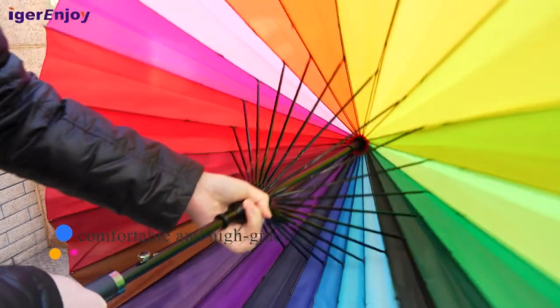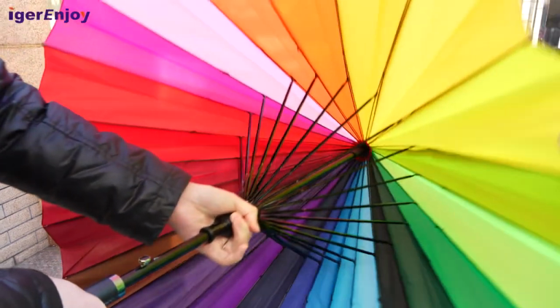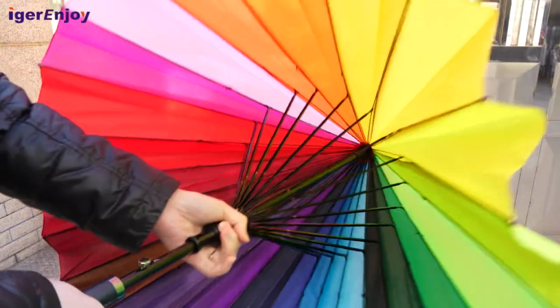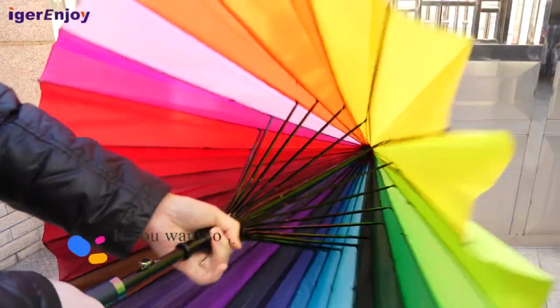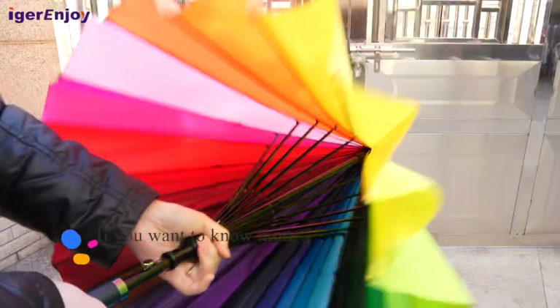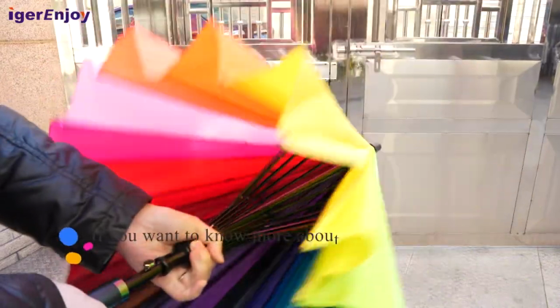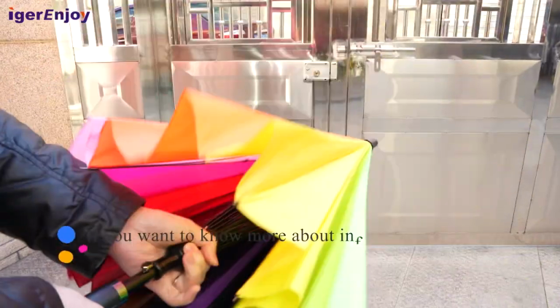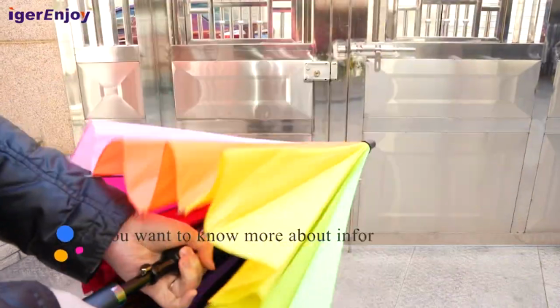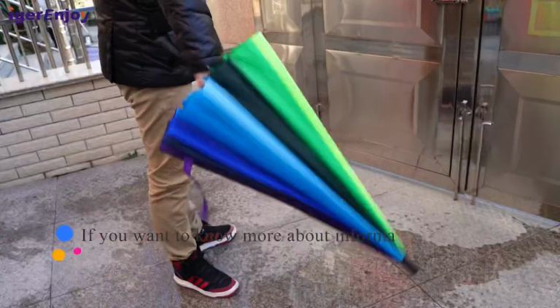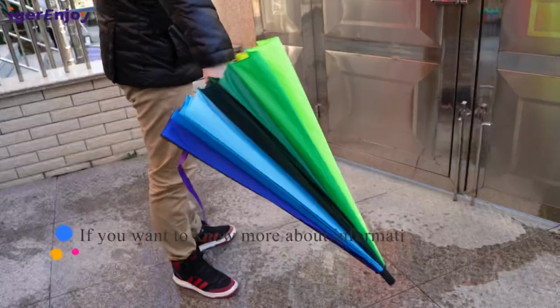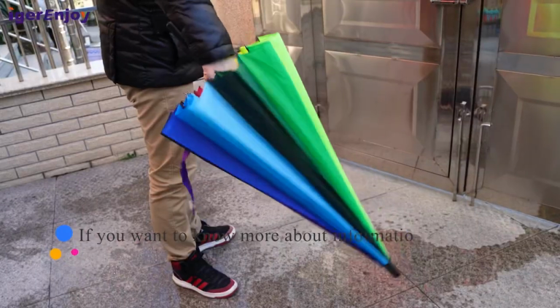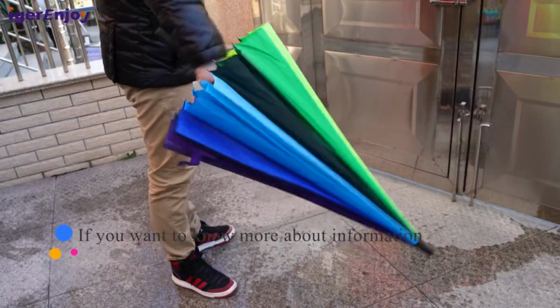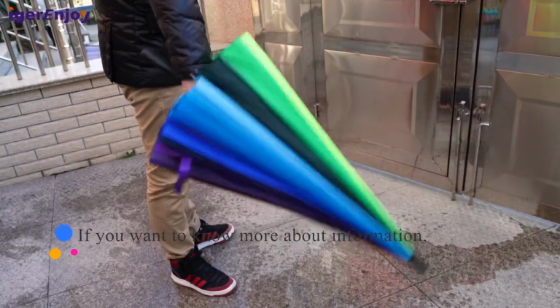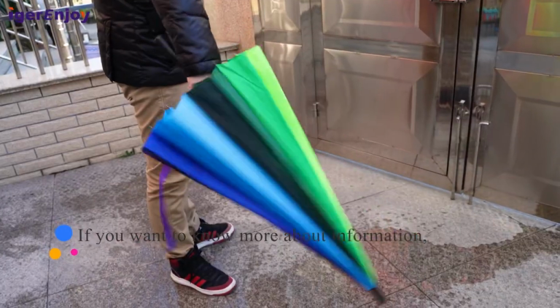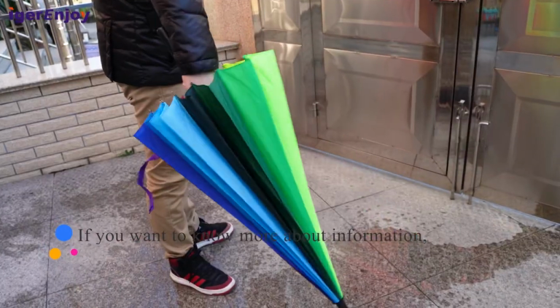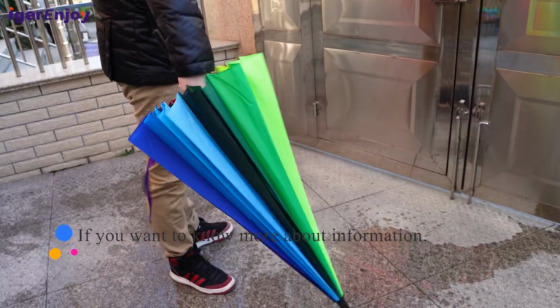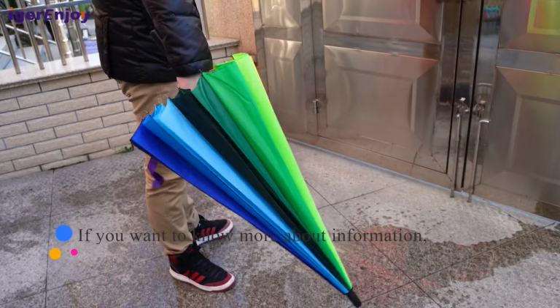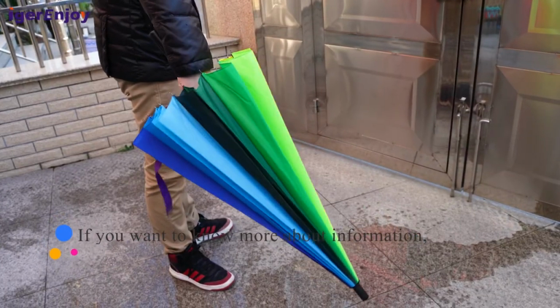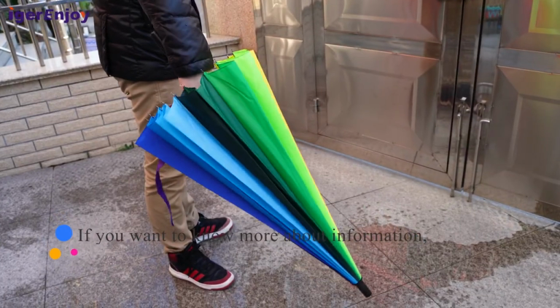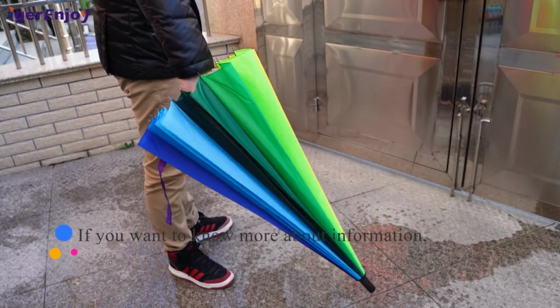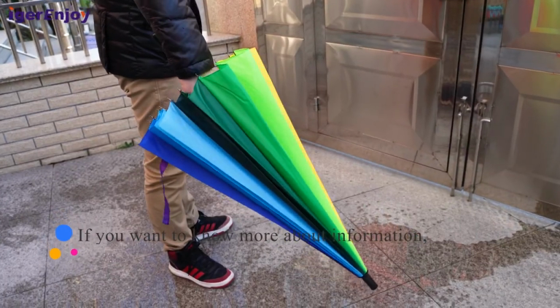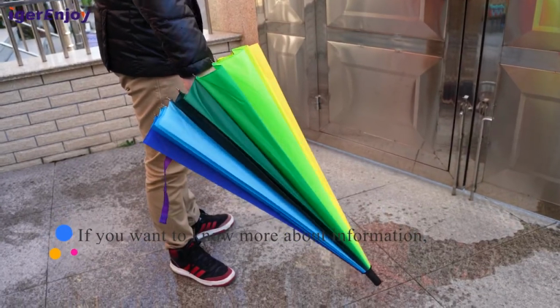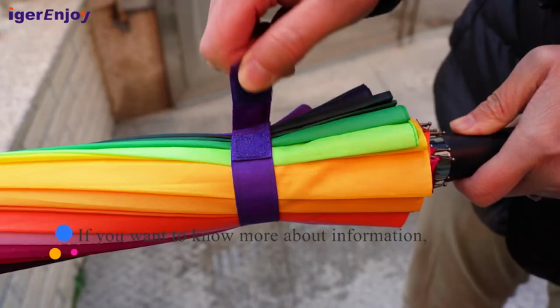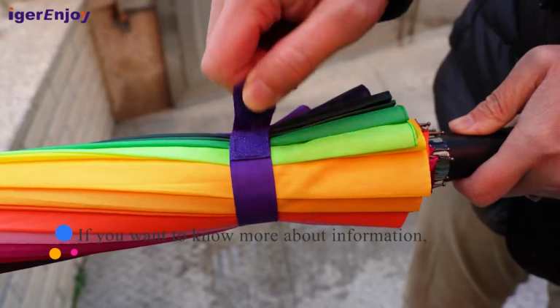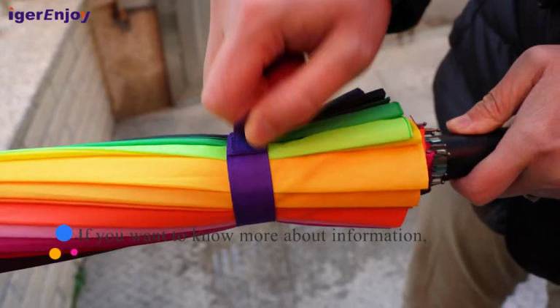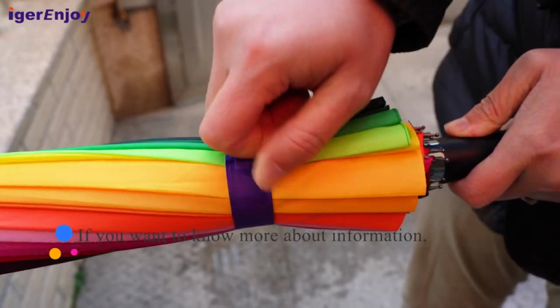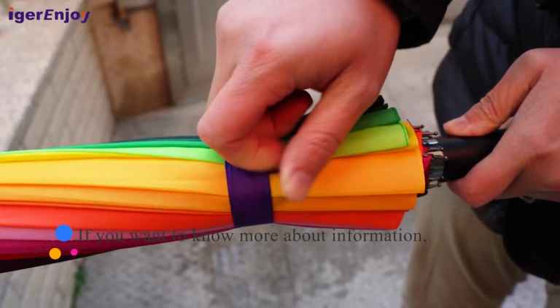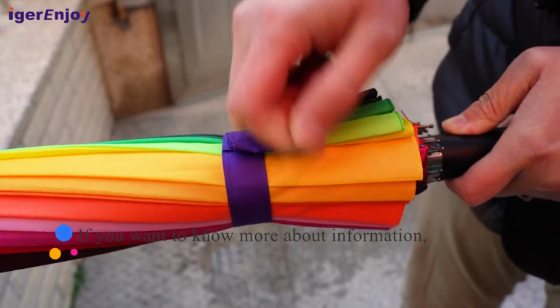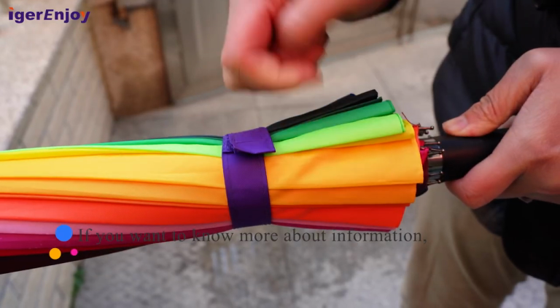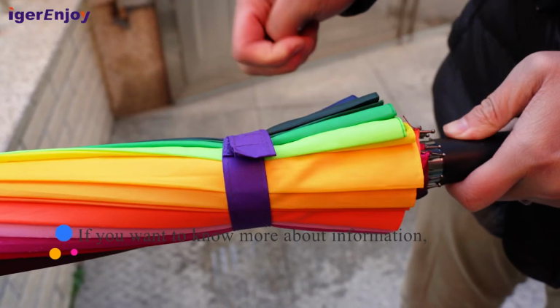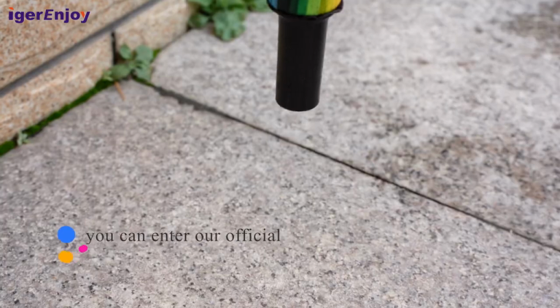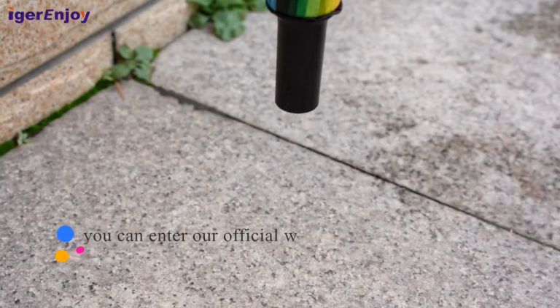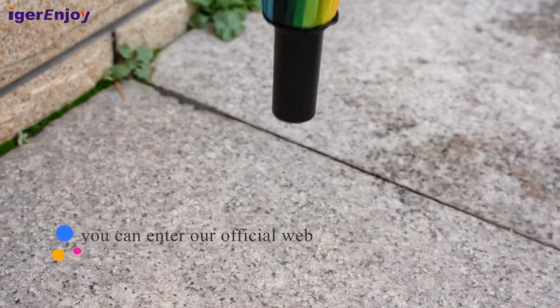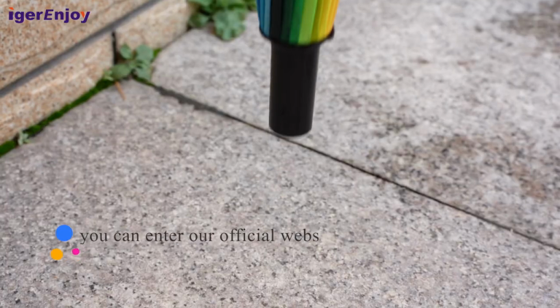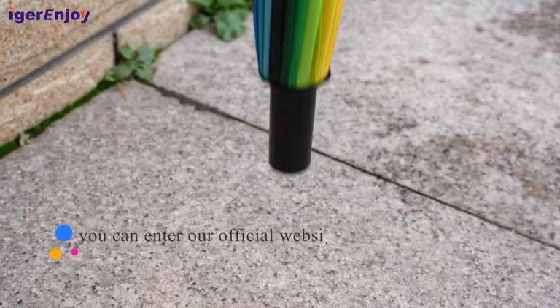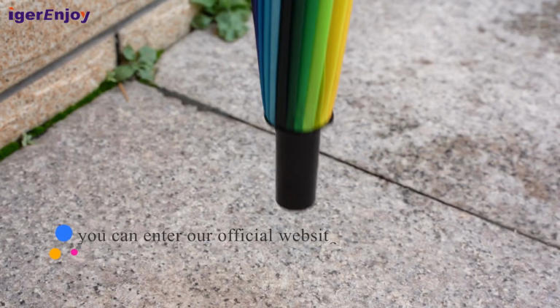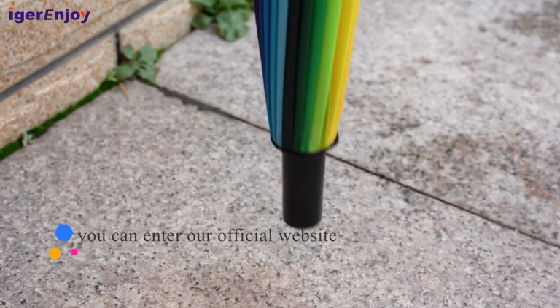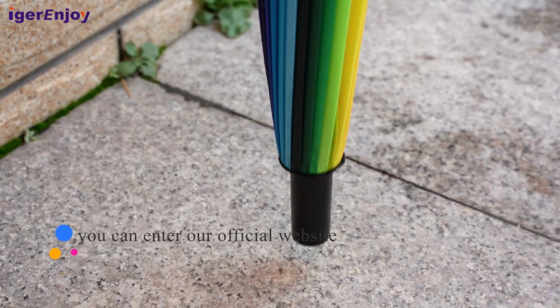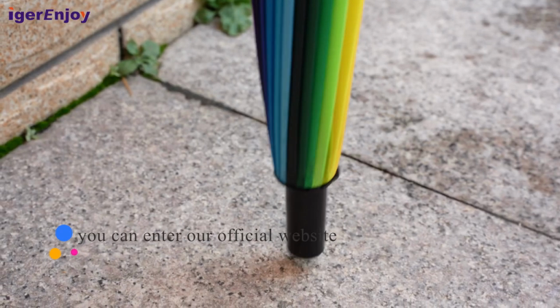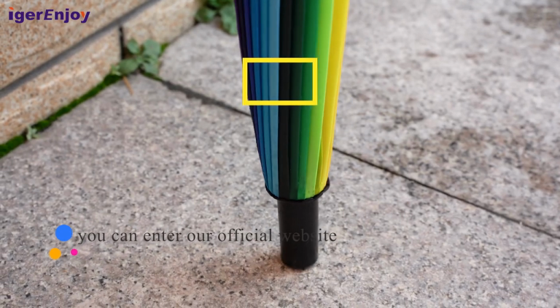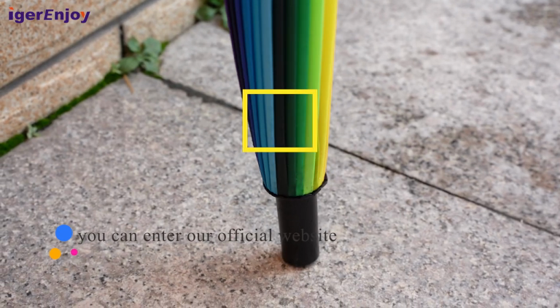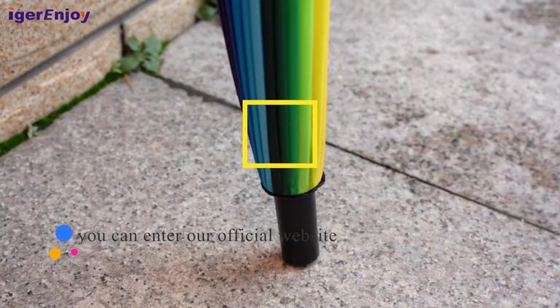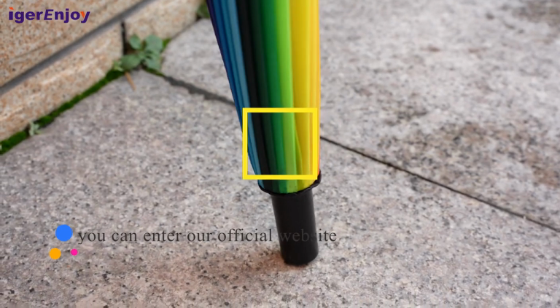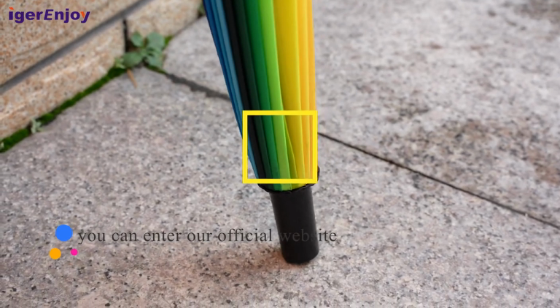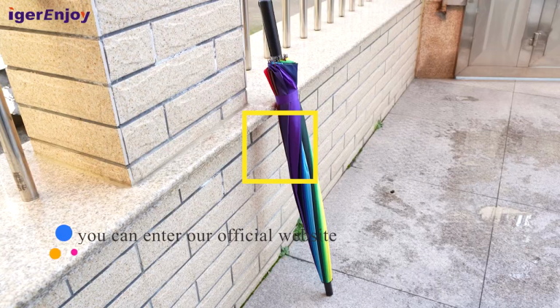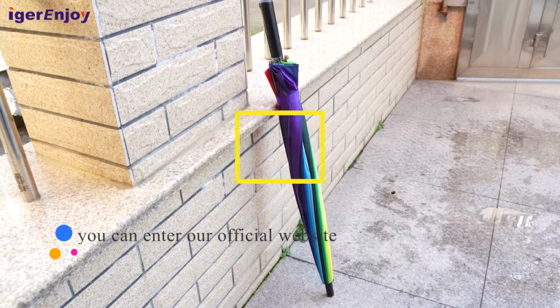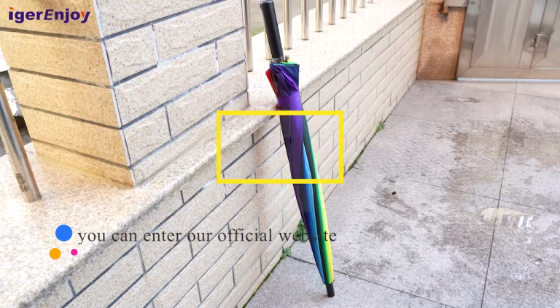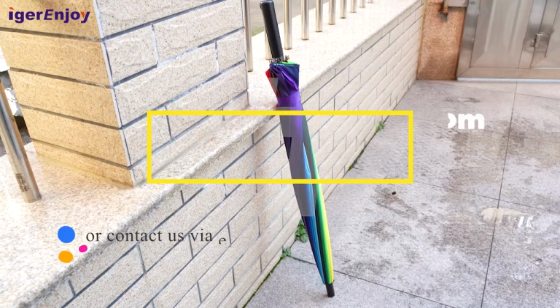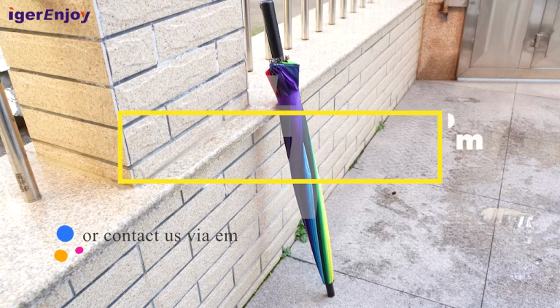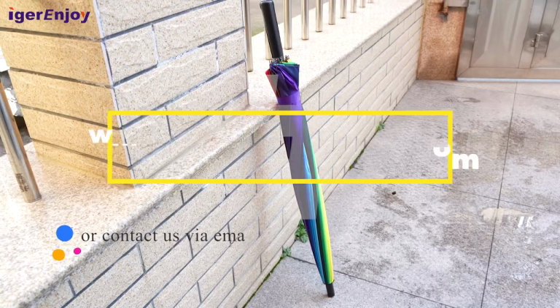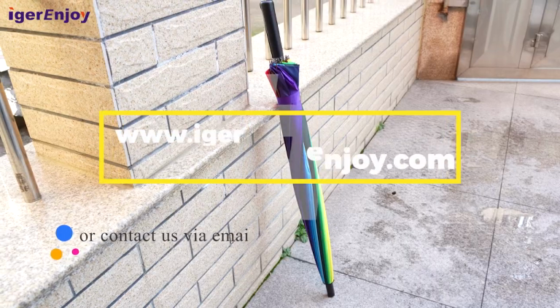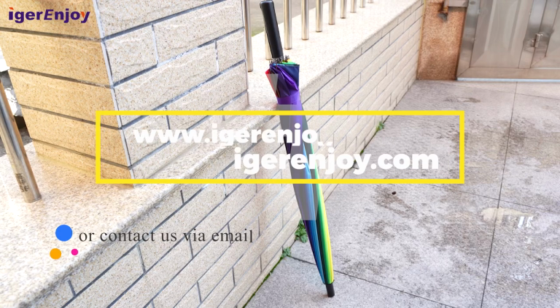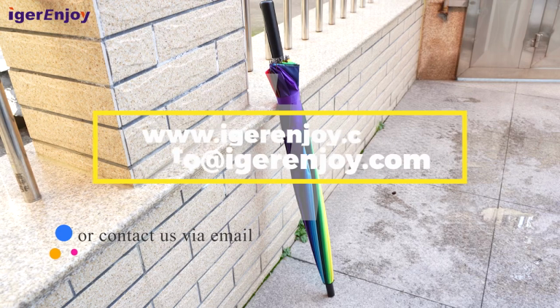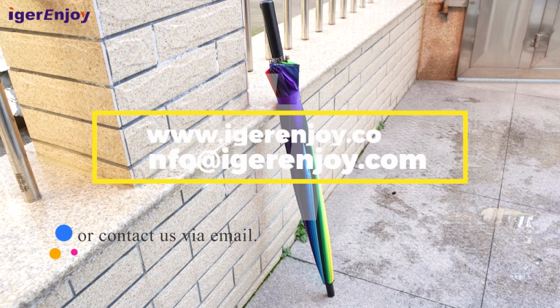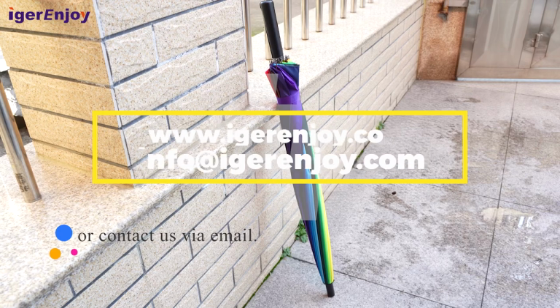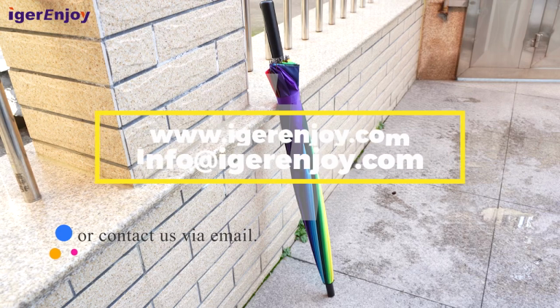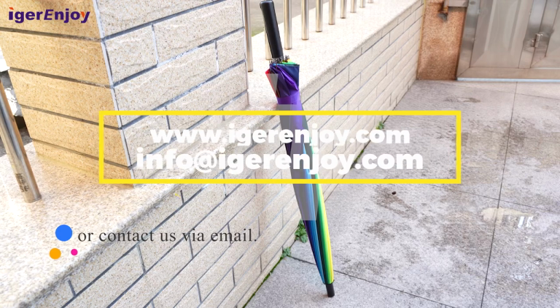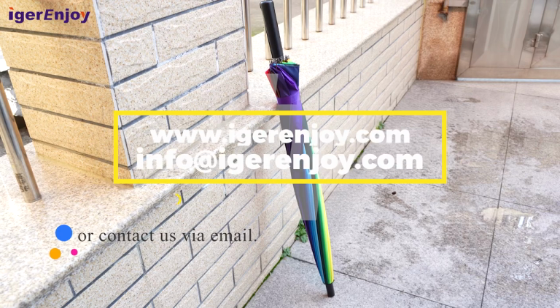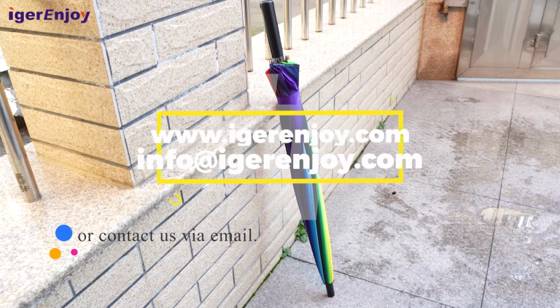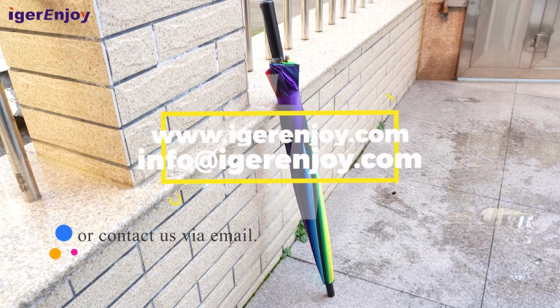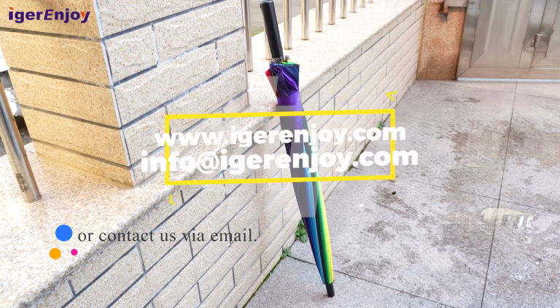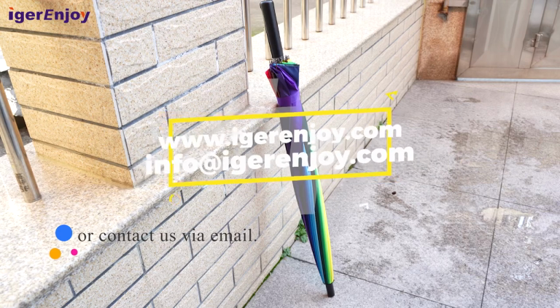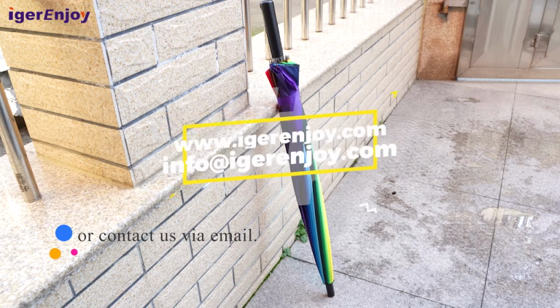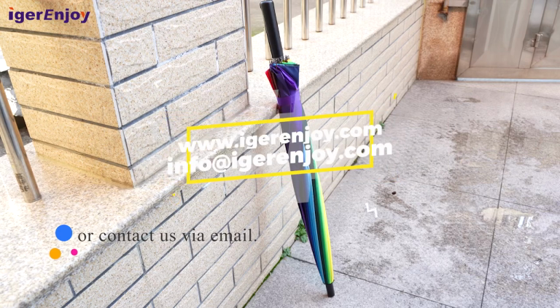If you want to know more information, you can visit our official website or contact us via email.